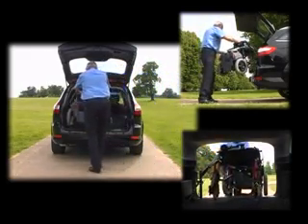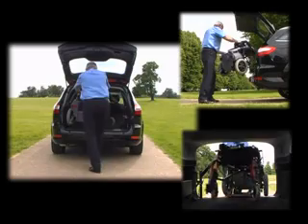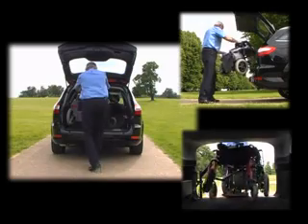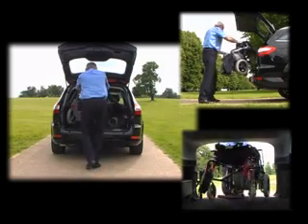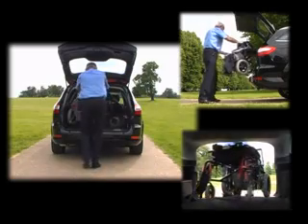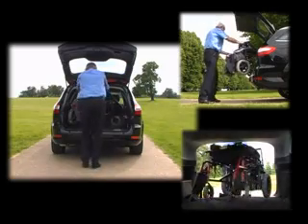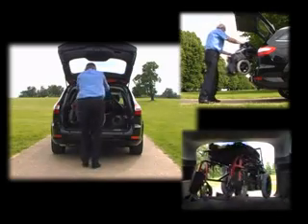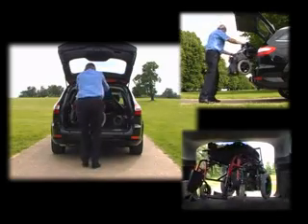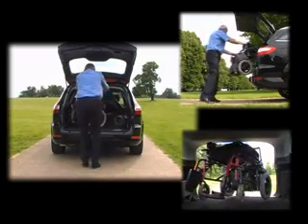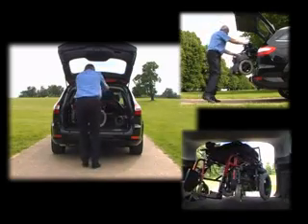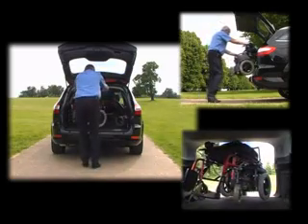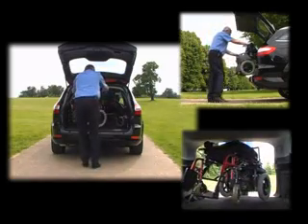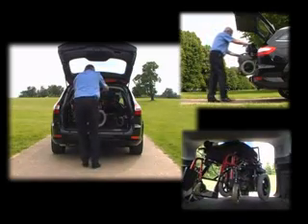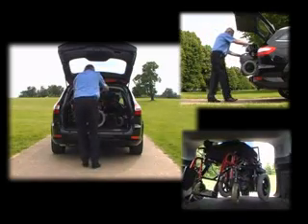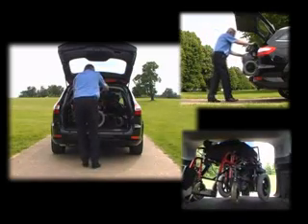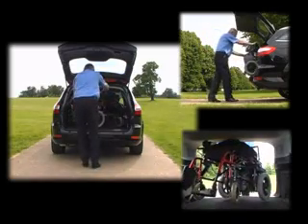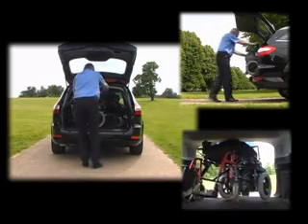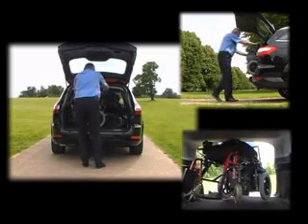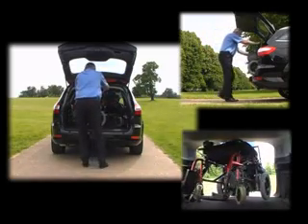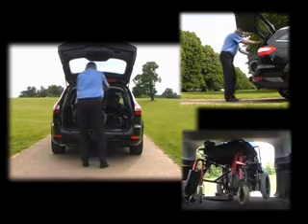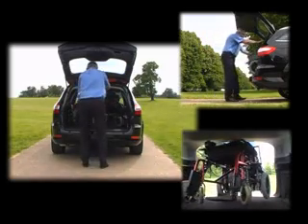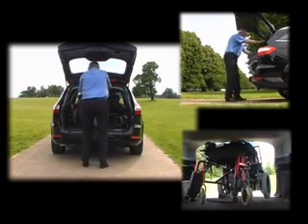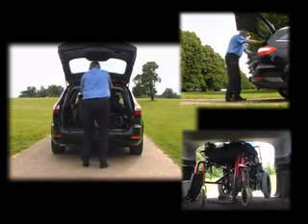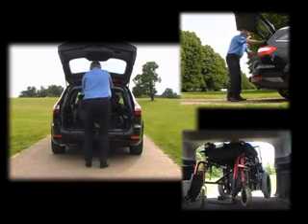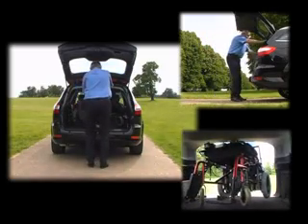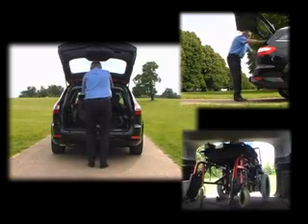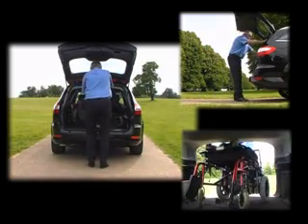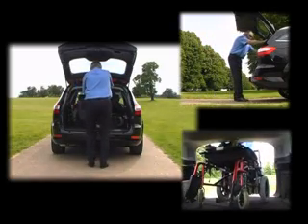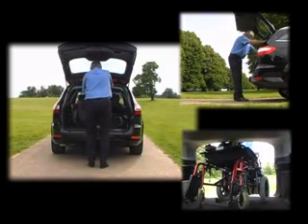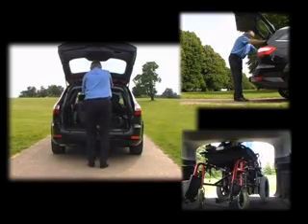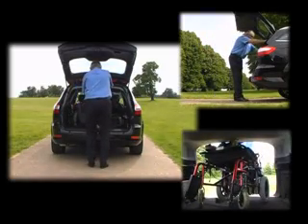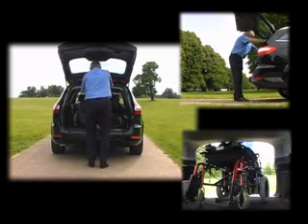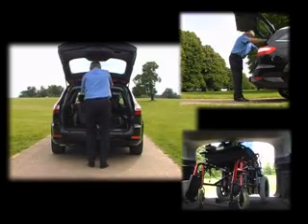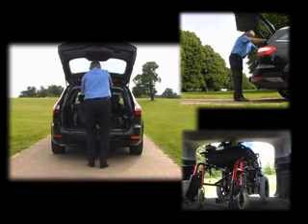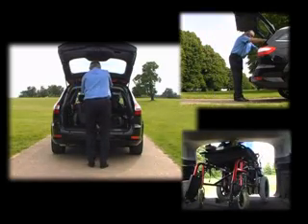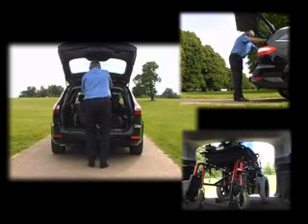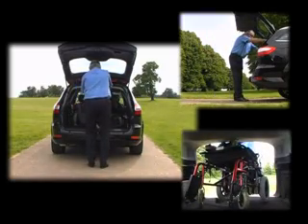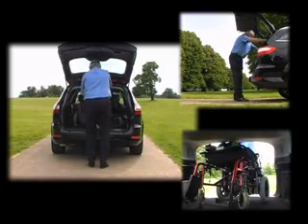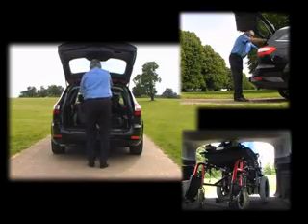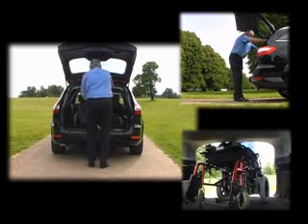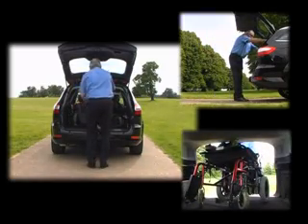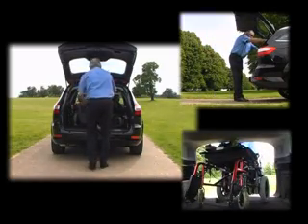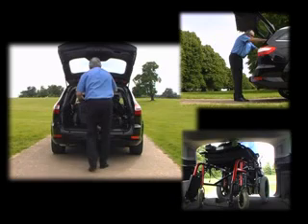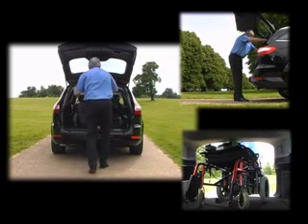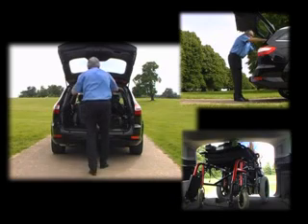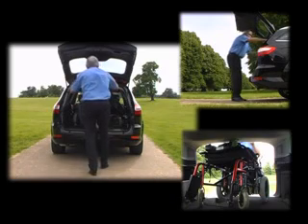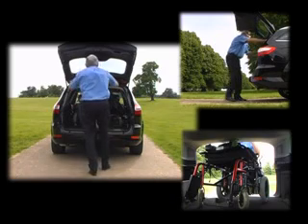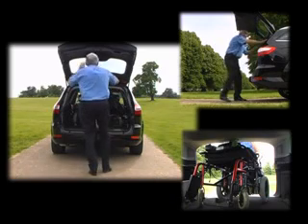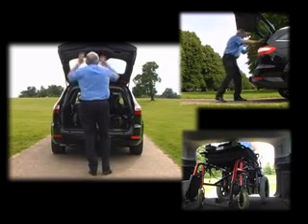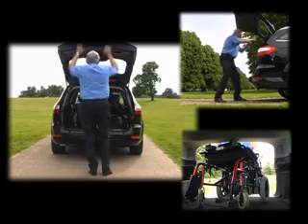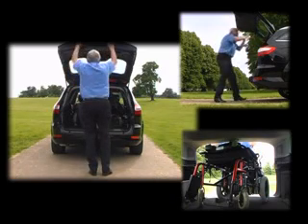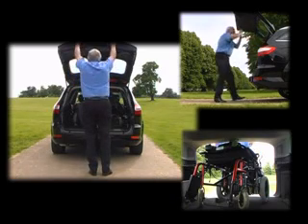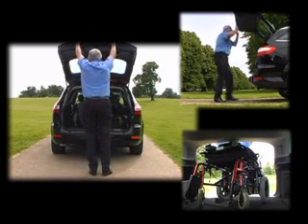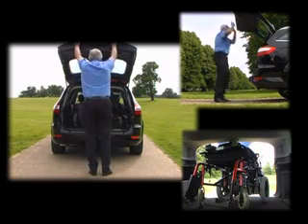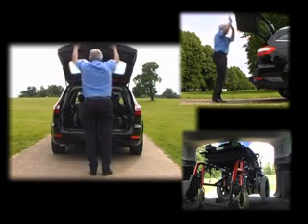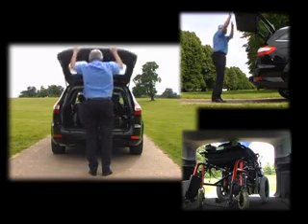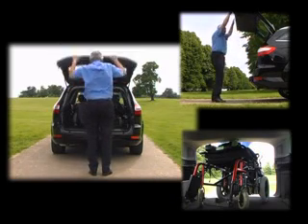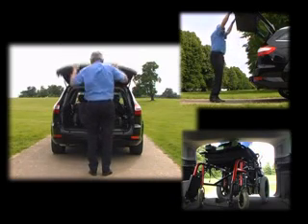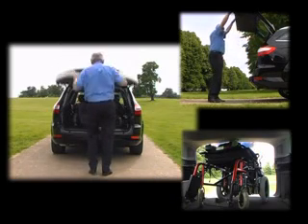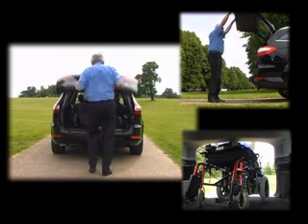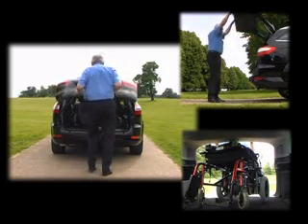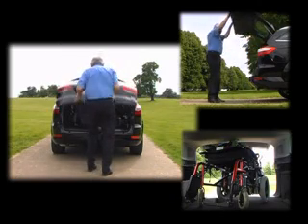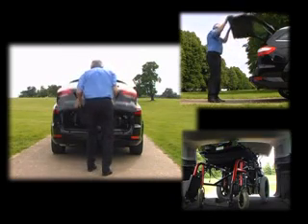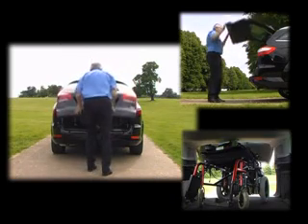The boom of the hoist can be lifted out when not in use and stored in the boot area, or left at home when extra space is required.